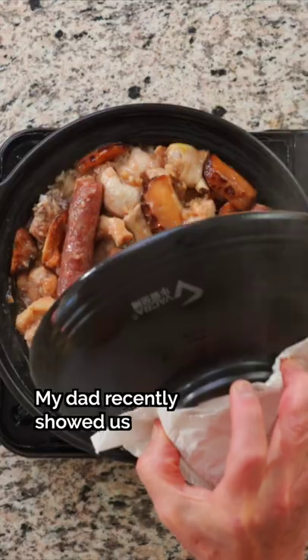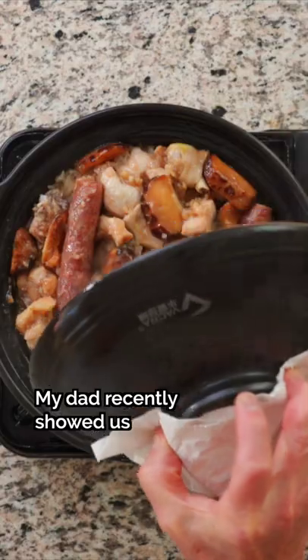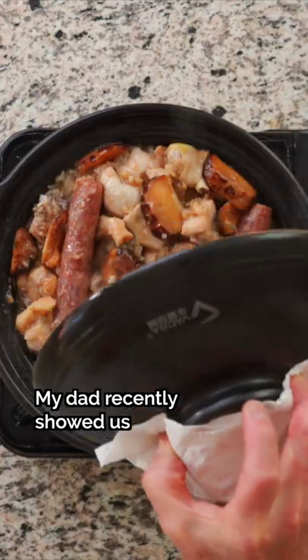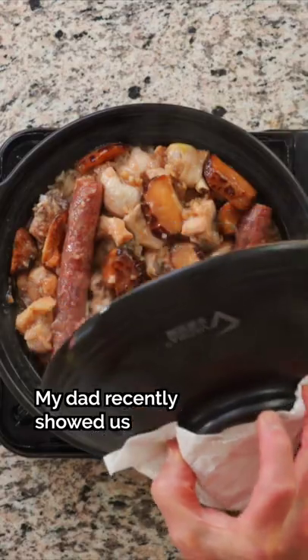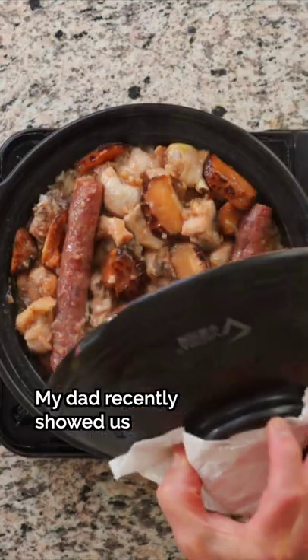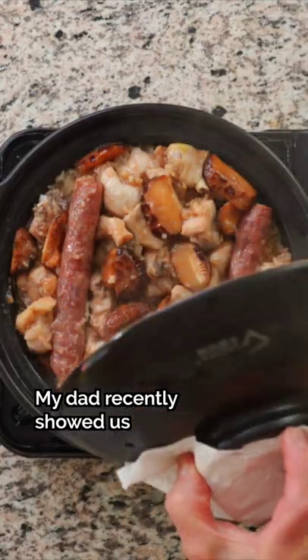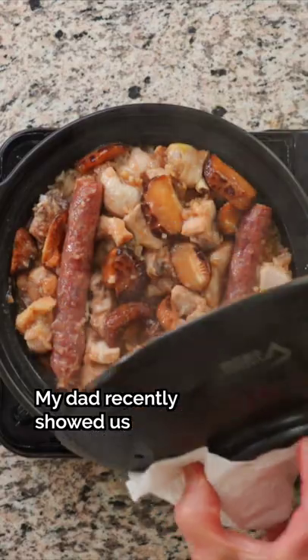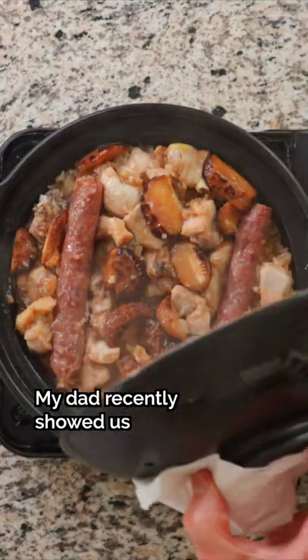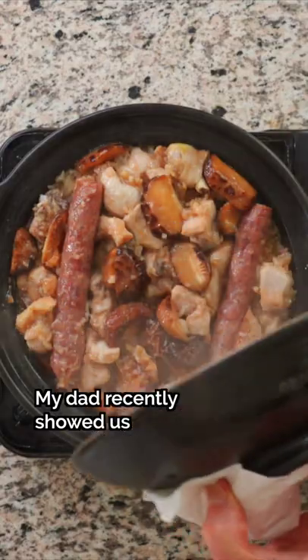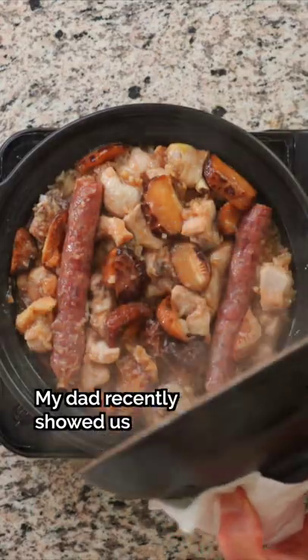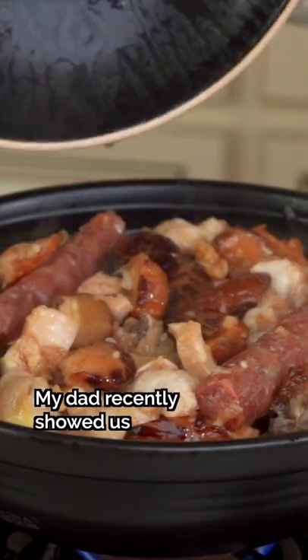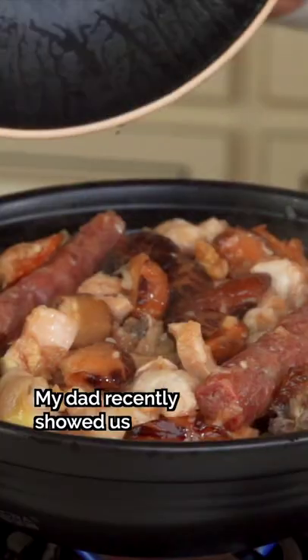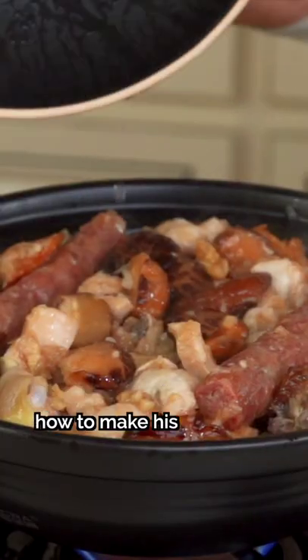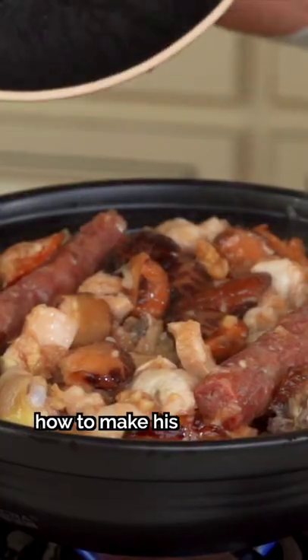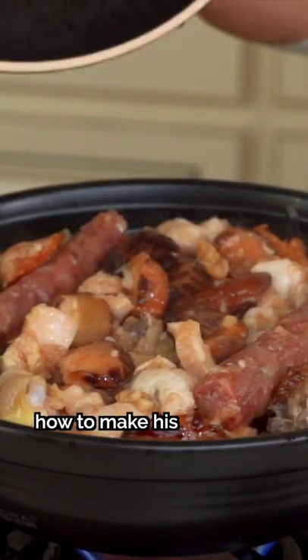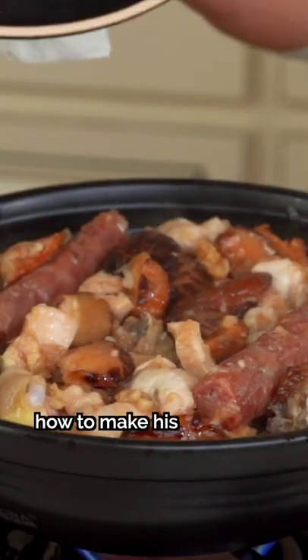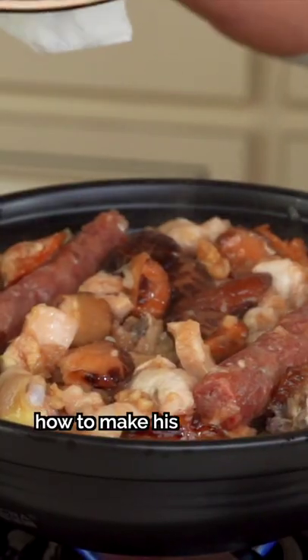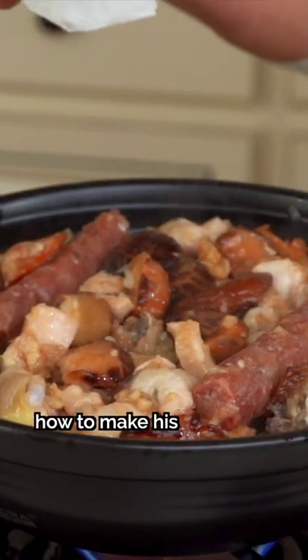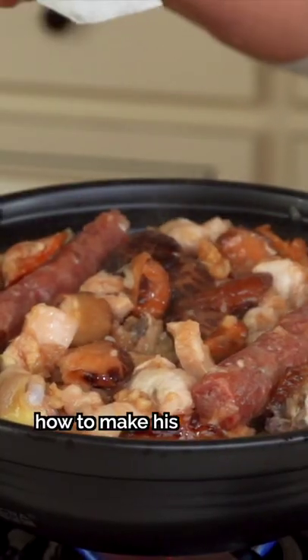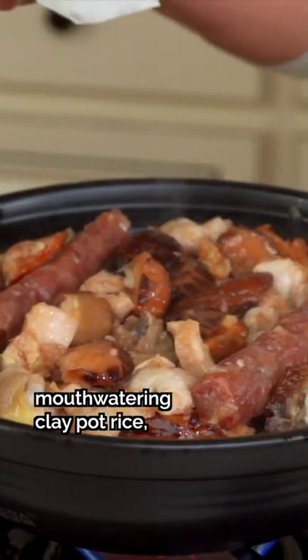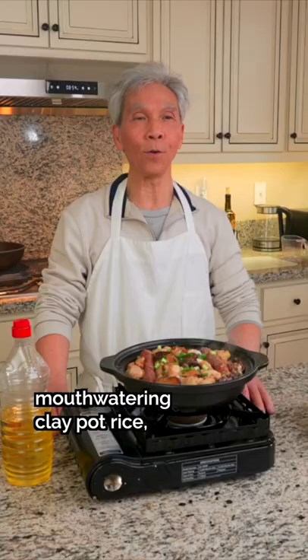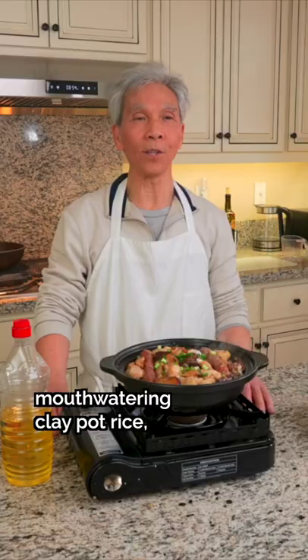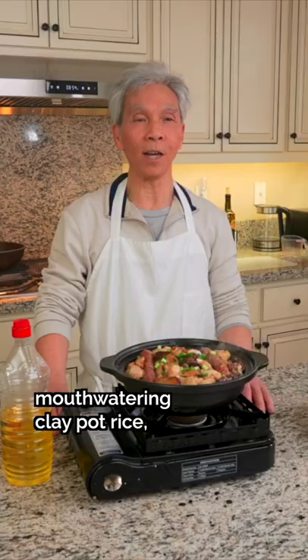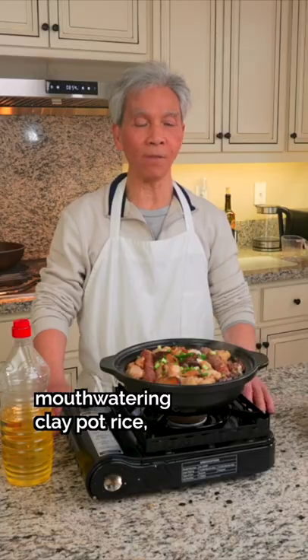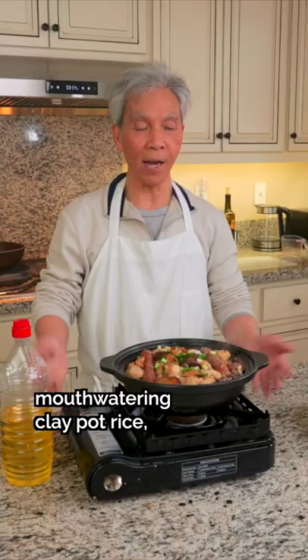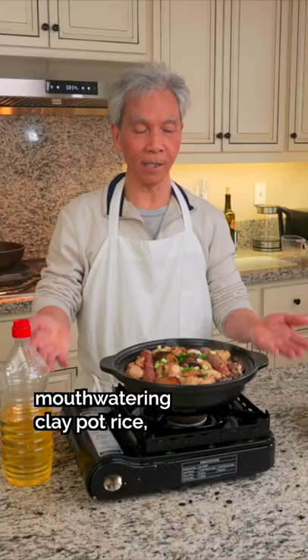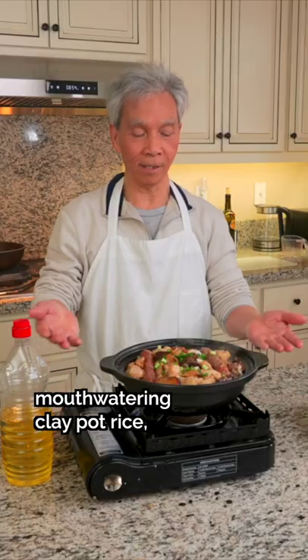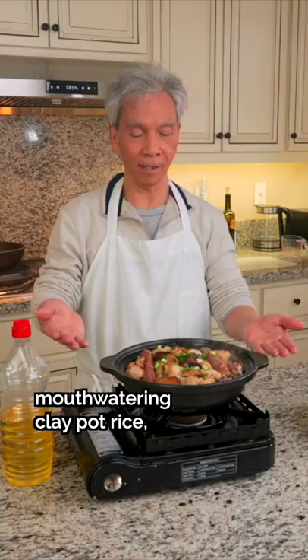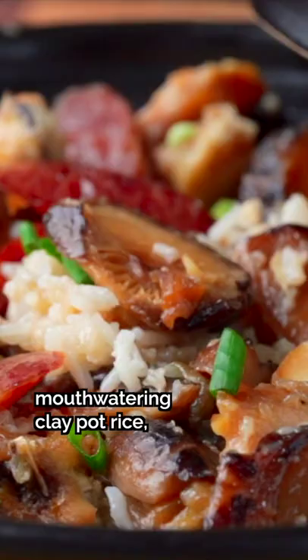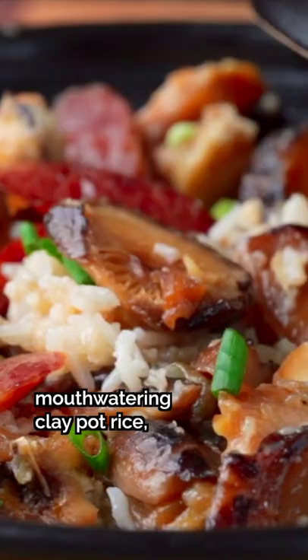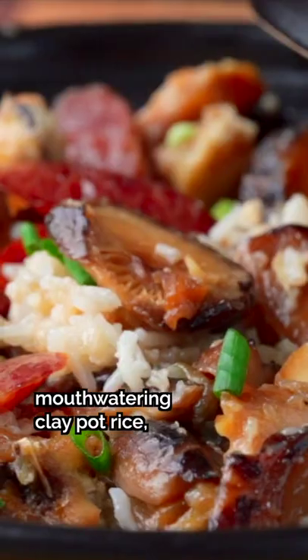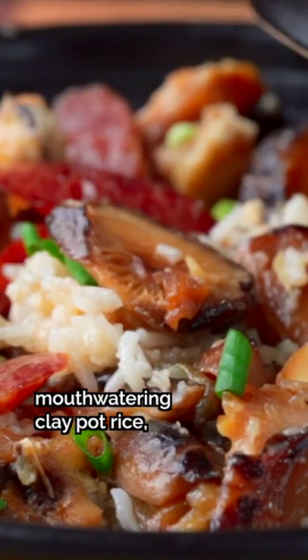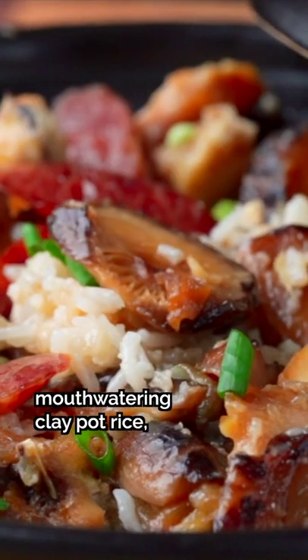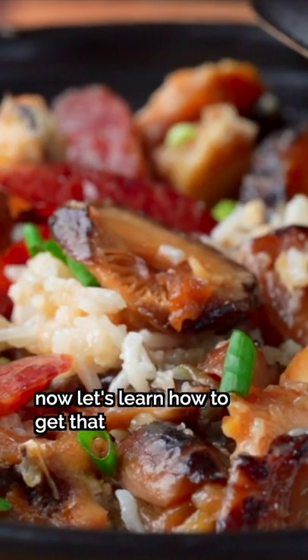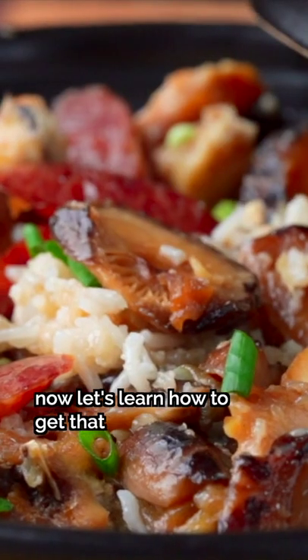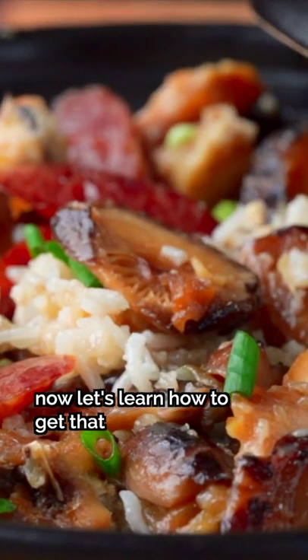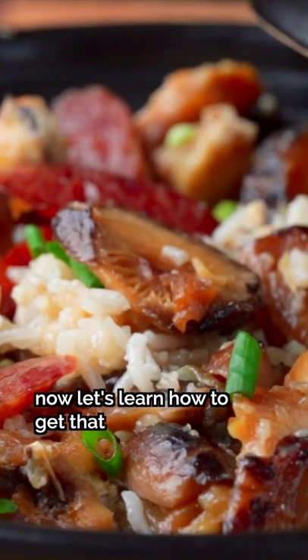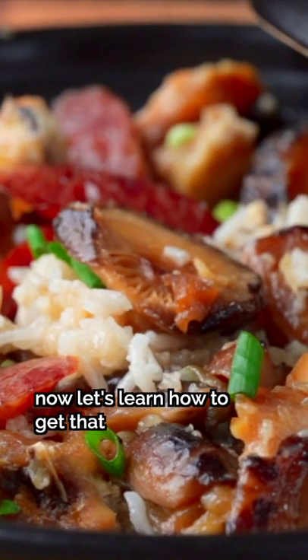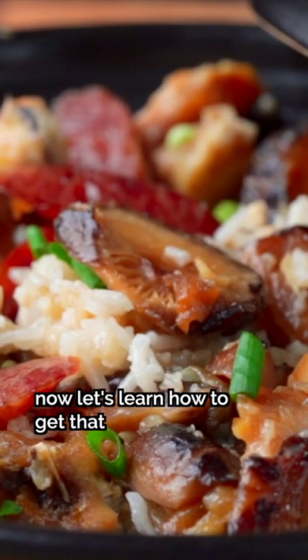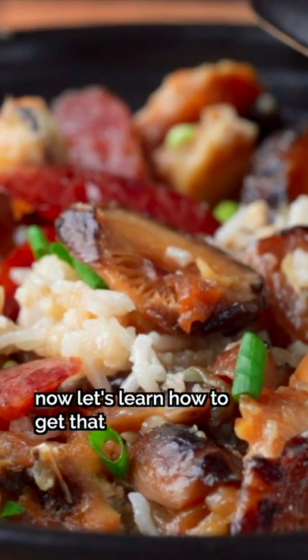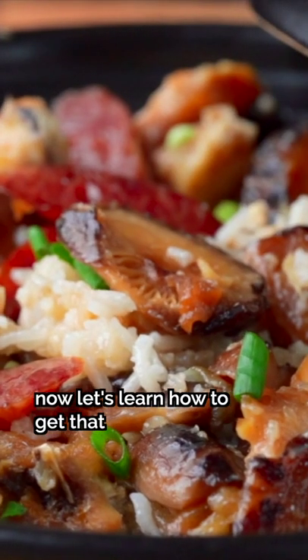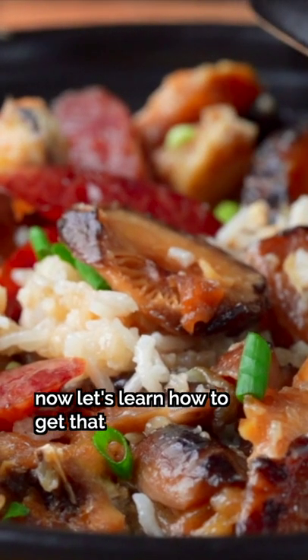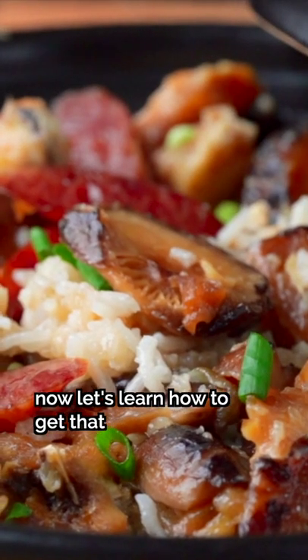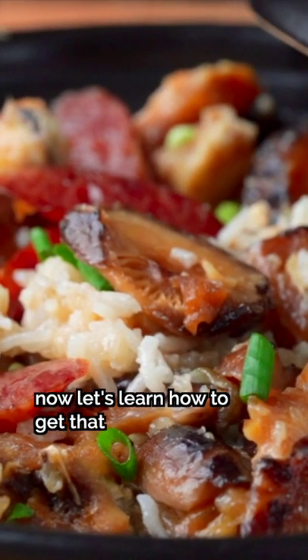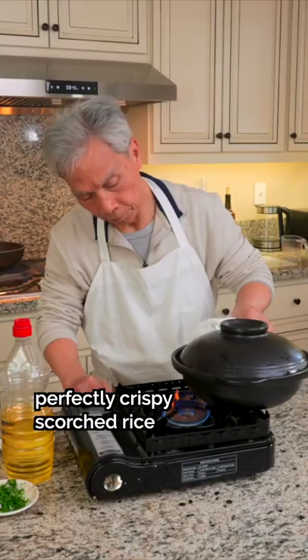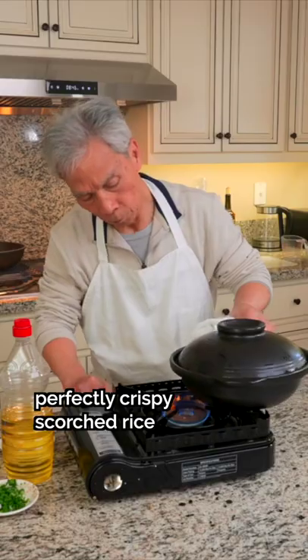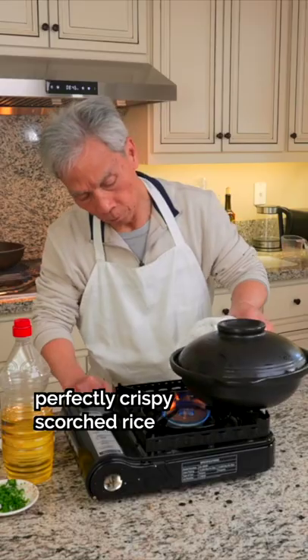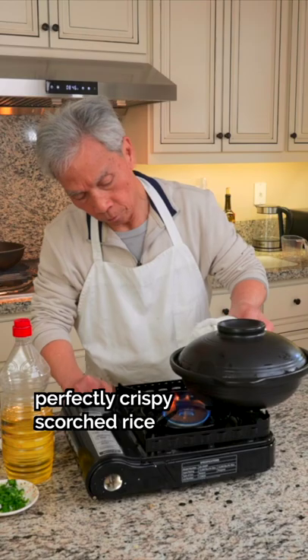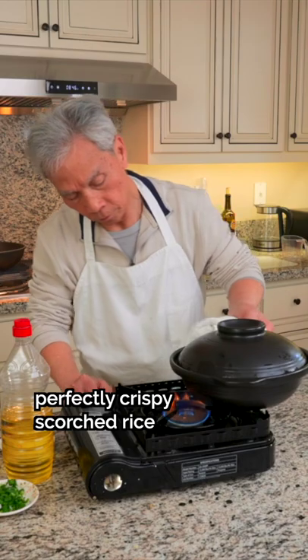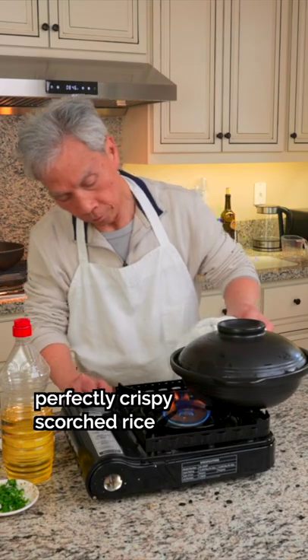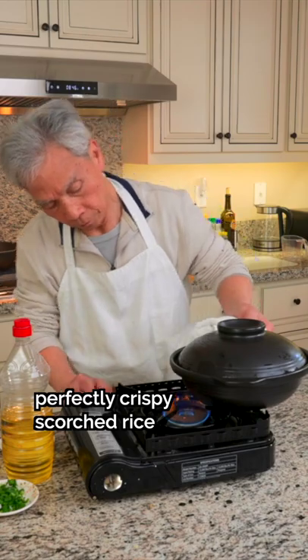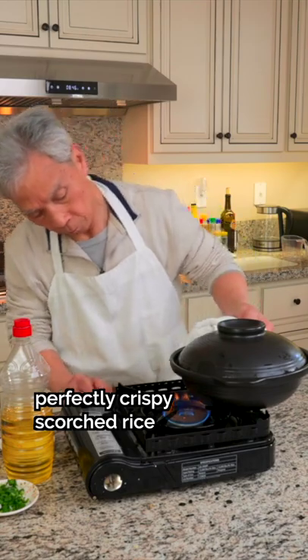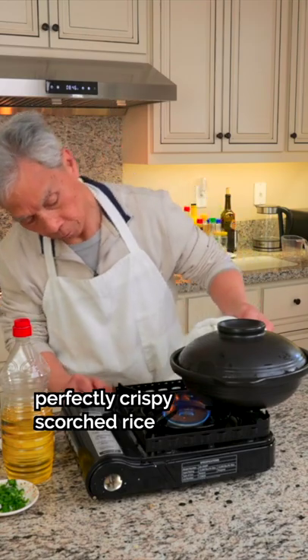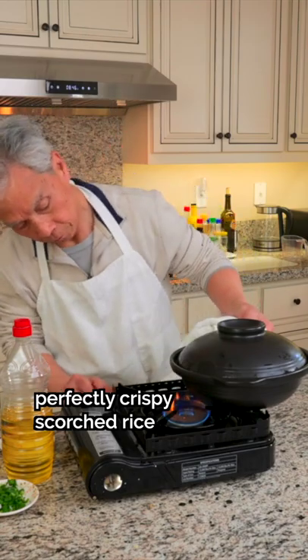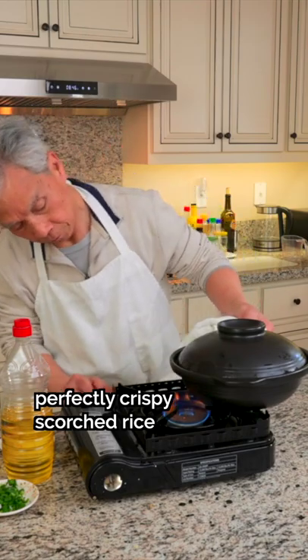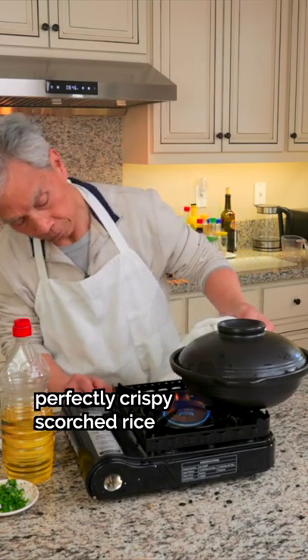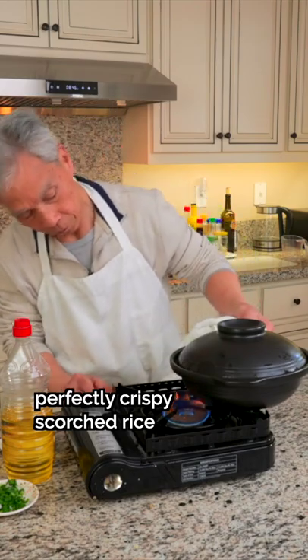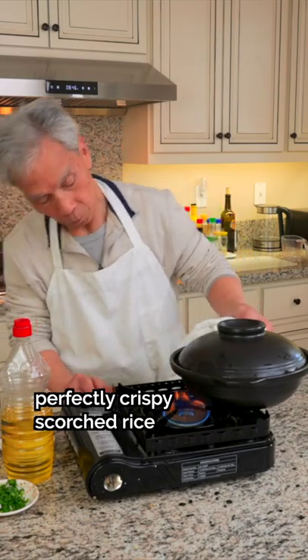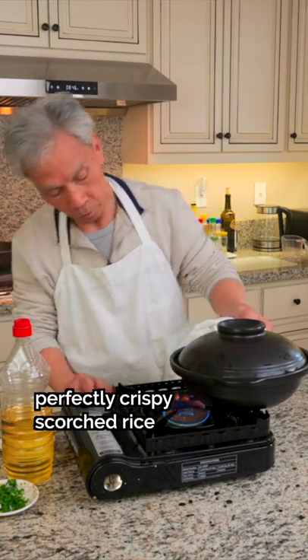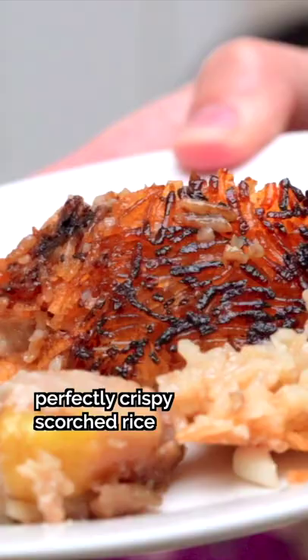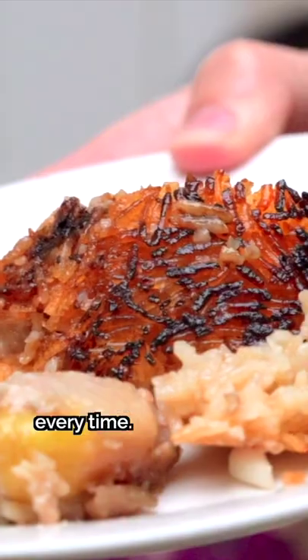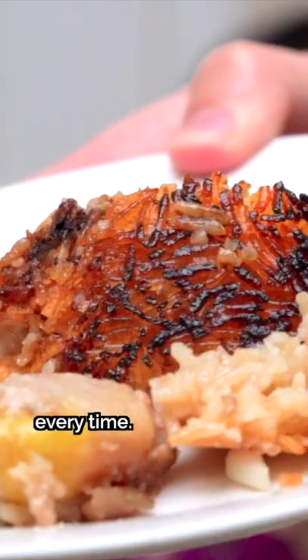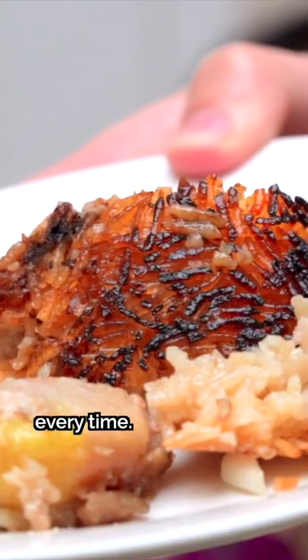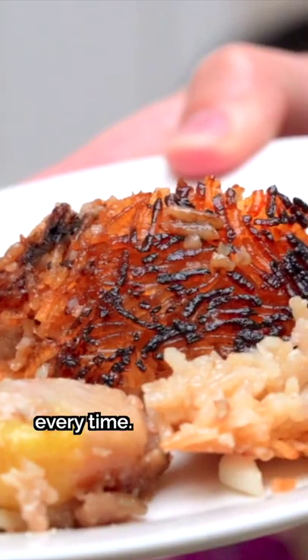My dad recently showed us how to make his mouthwatering clay pot rice. Now, let's learn how to get that perfectly crispy scorched rice every time.